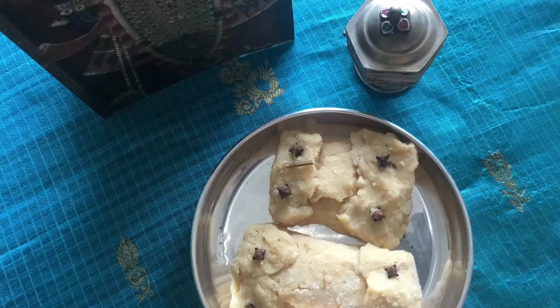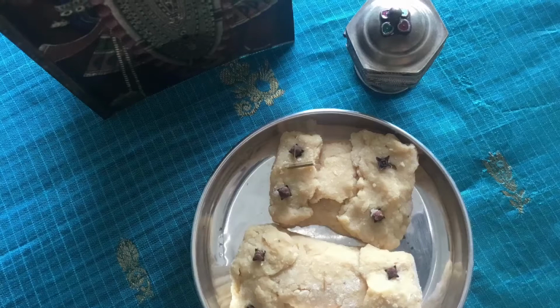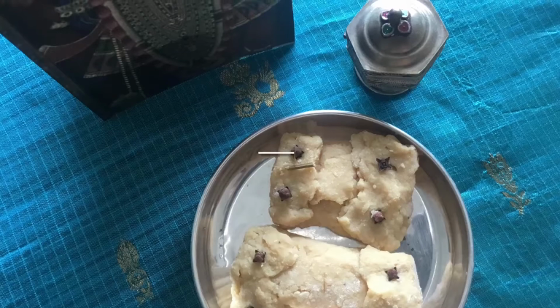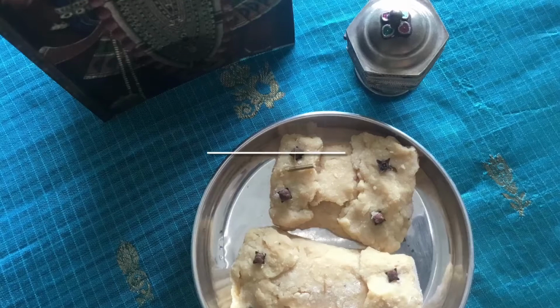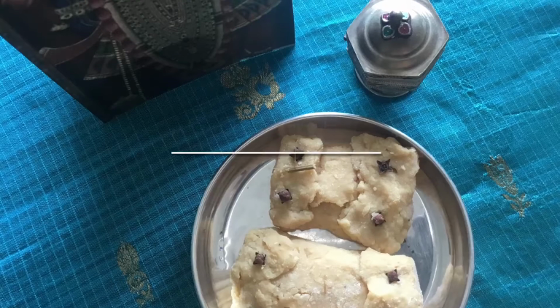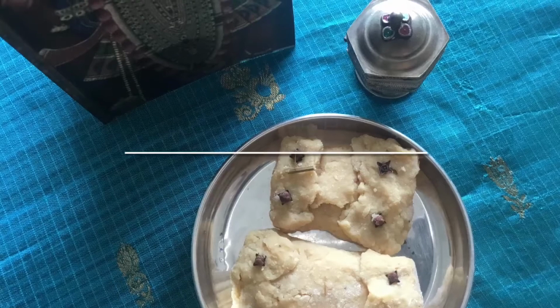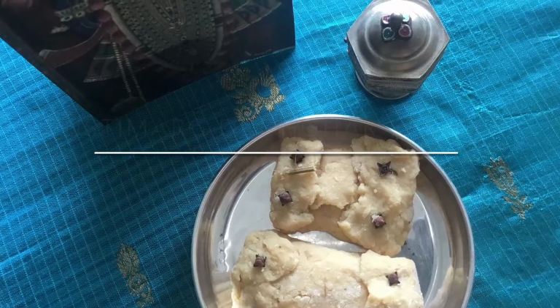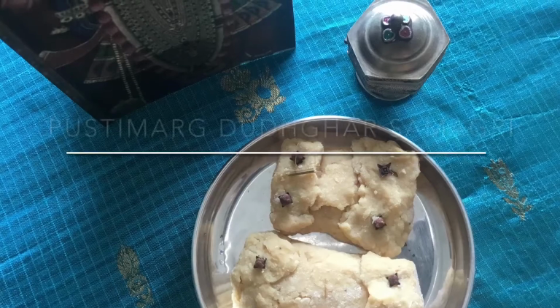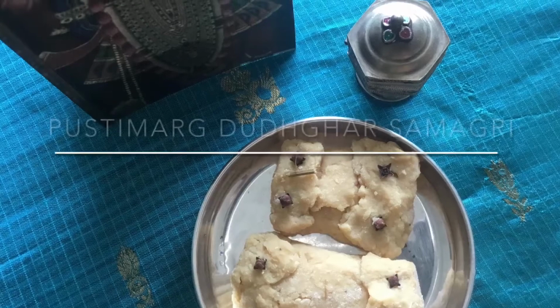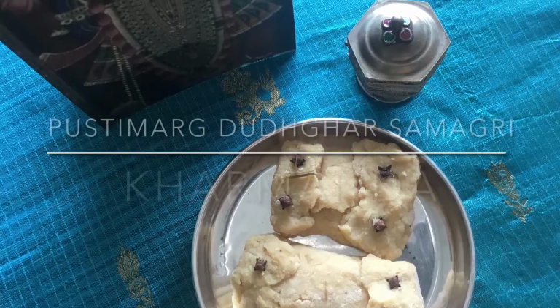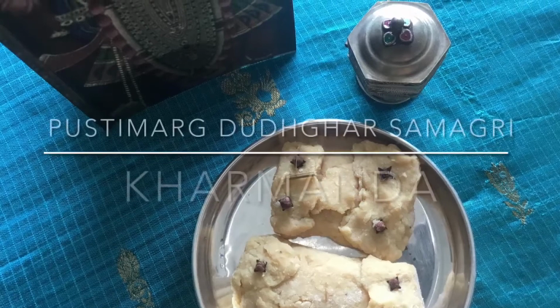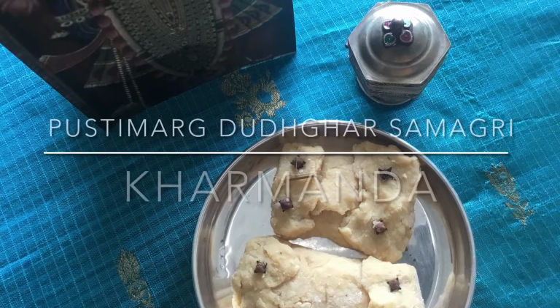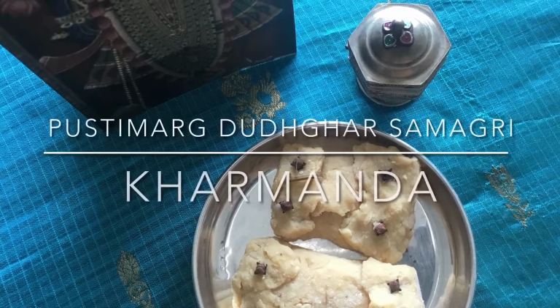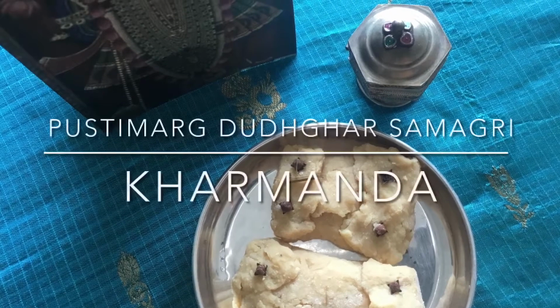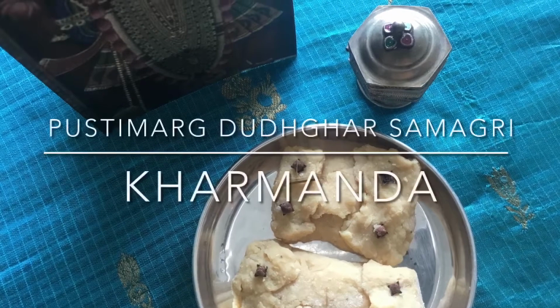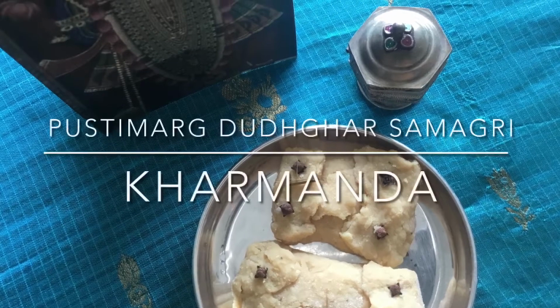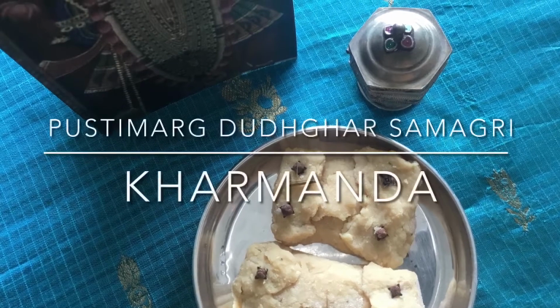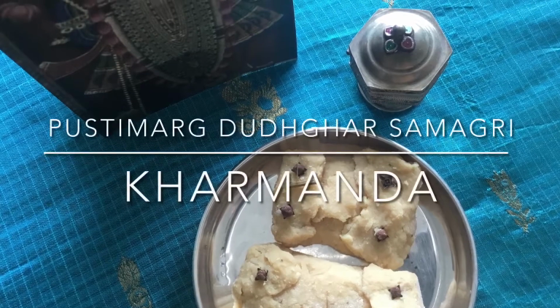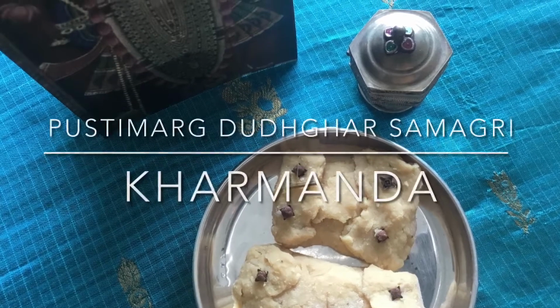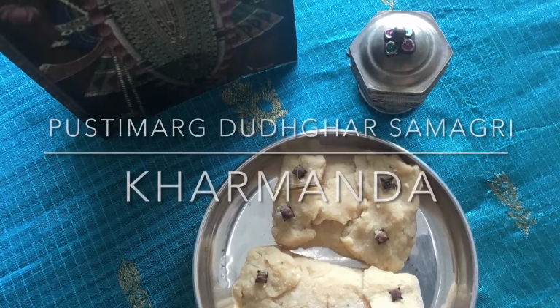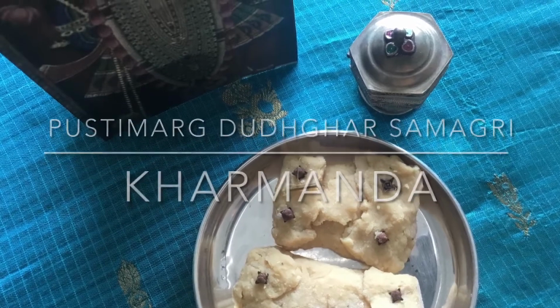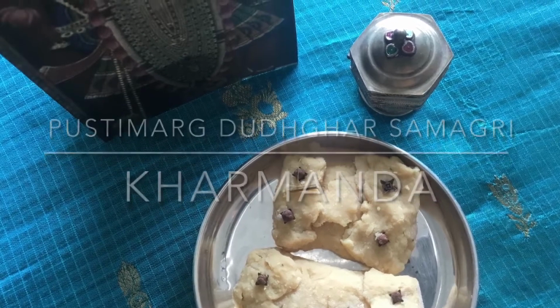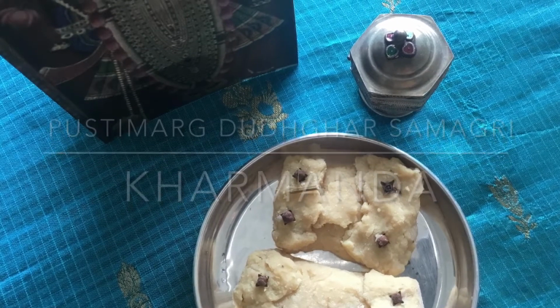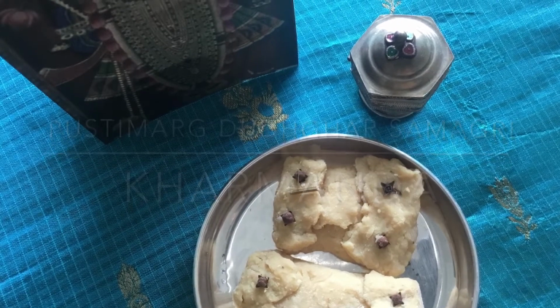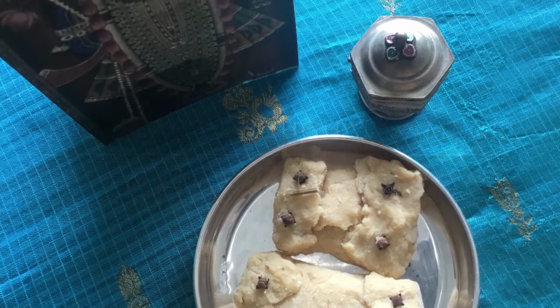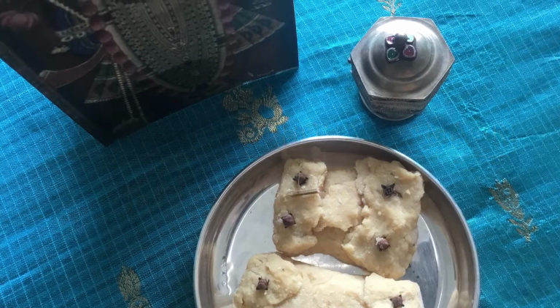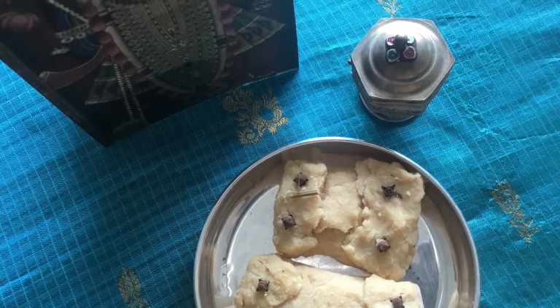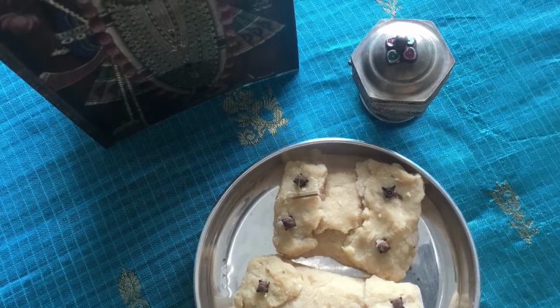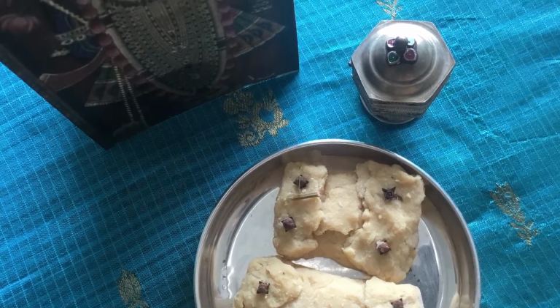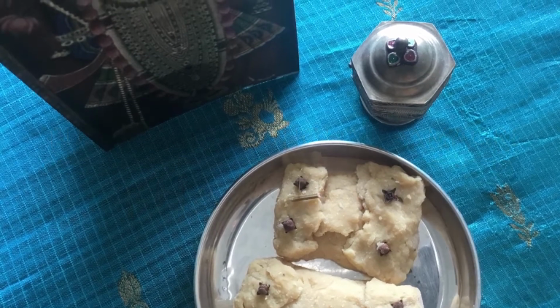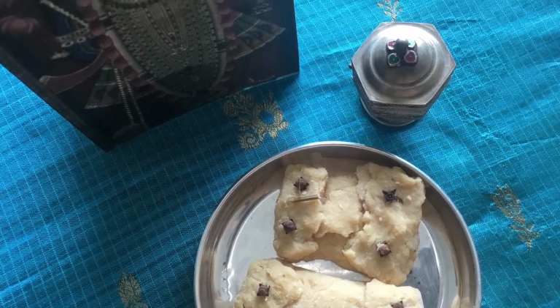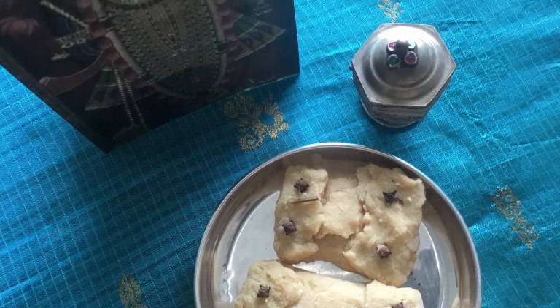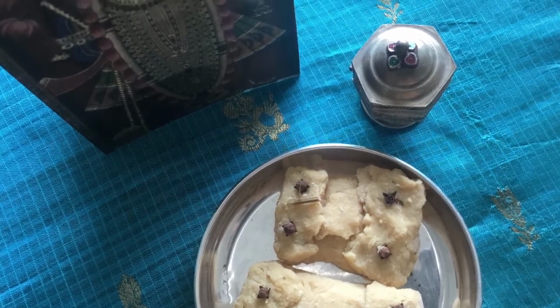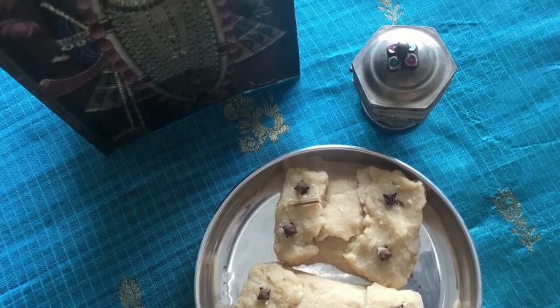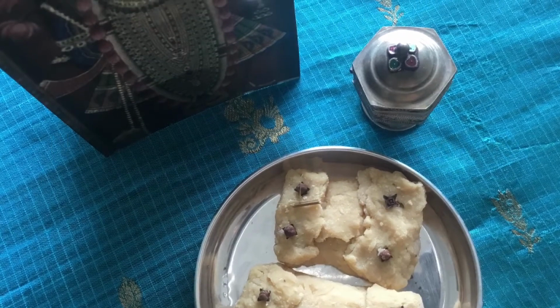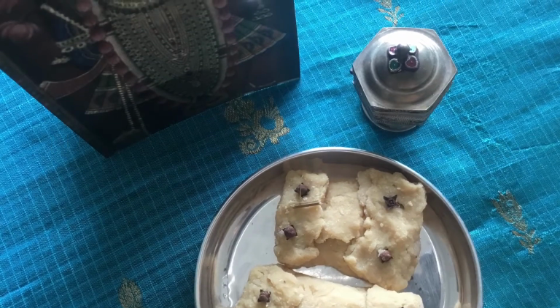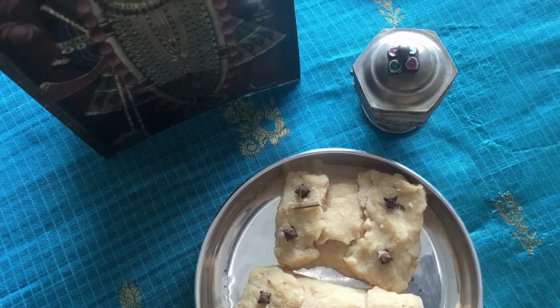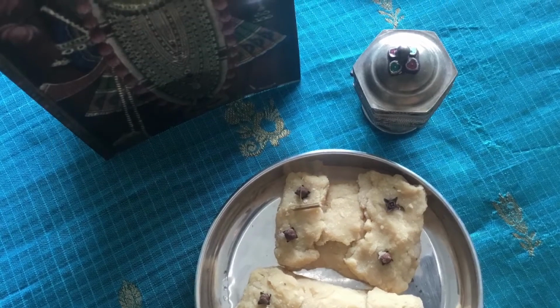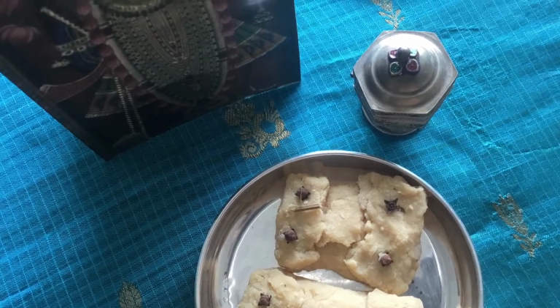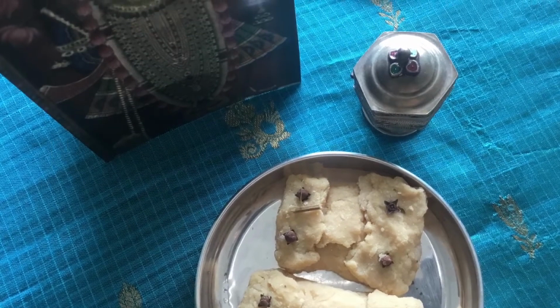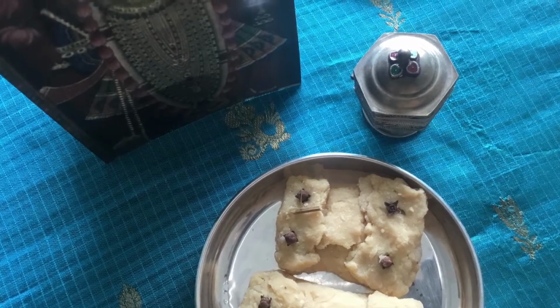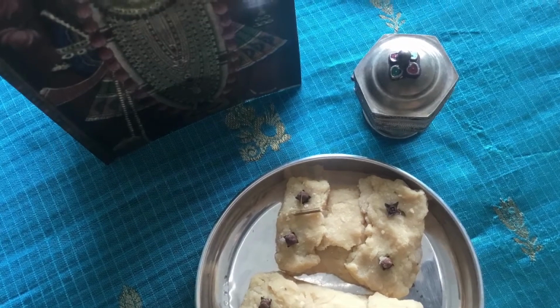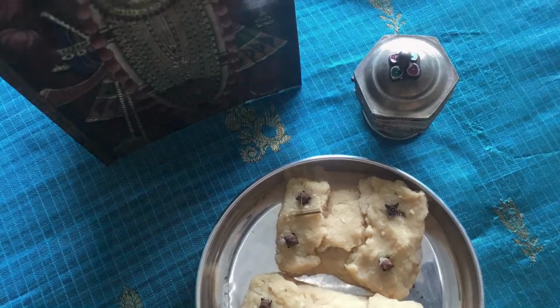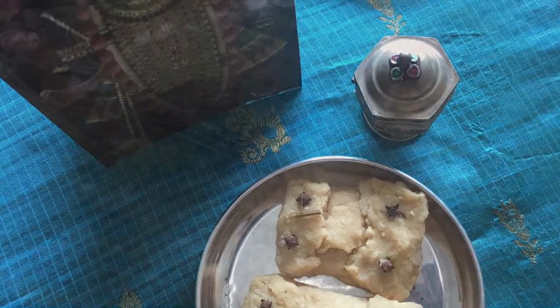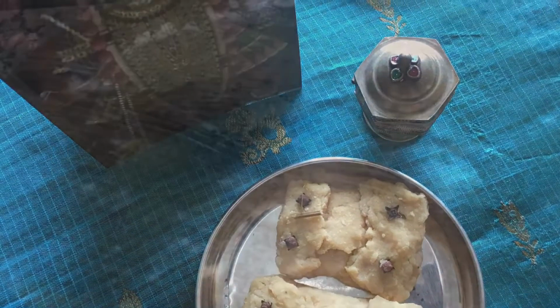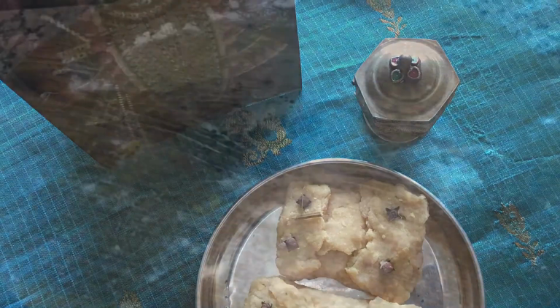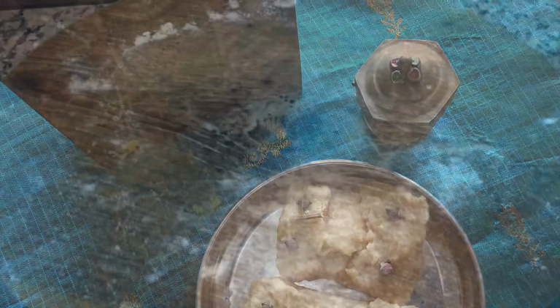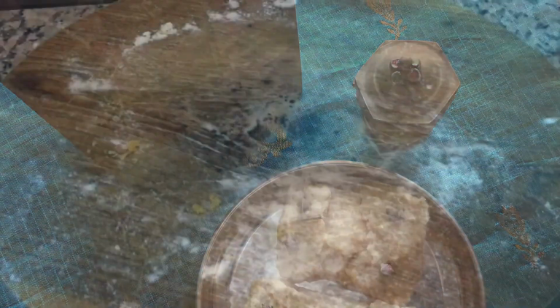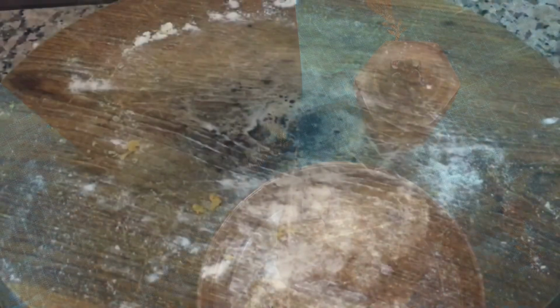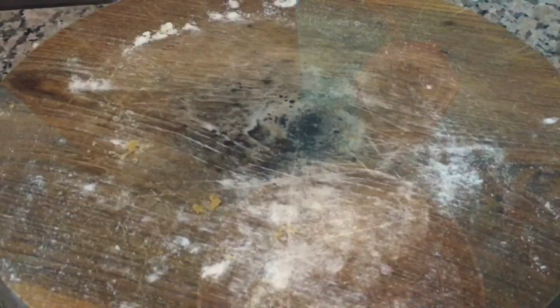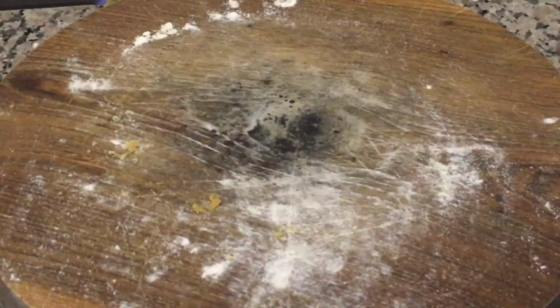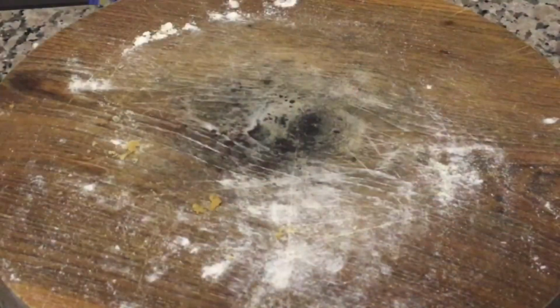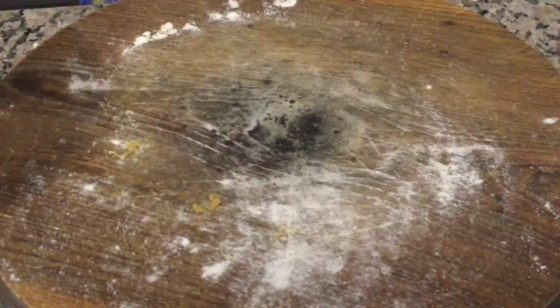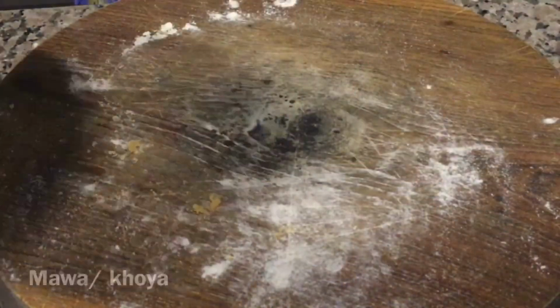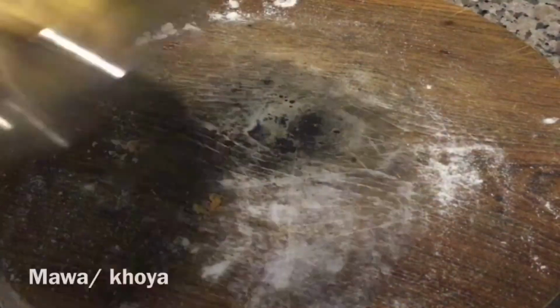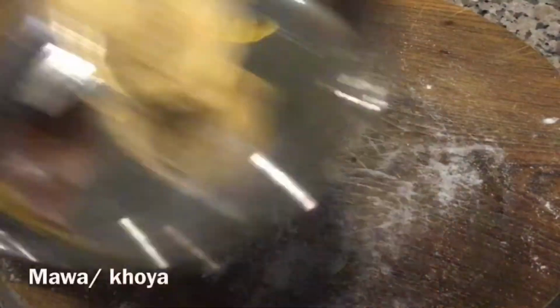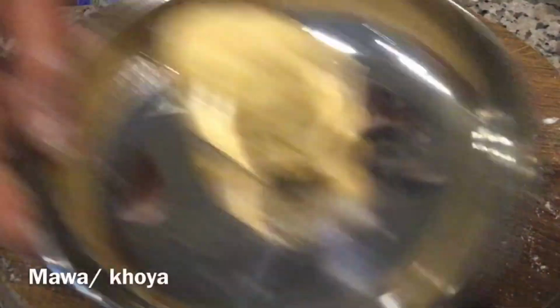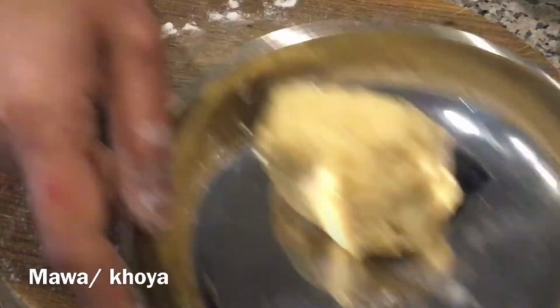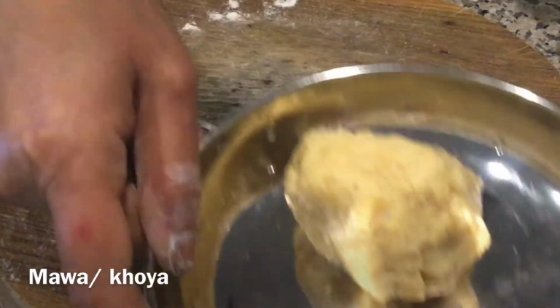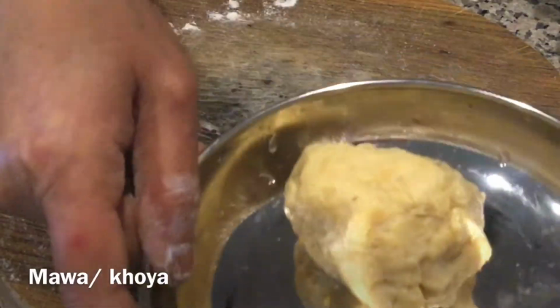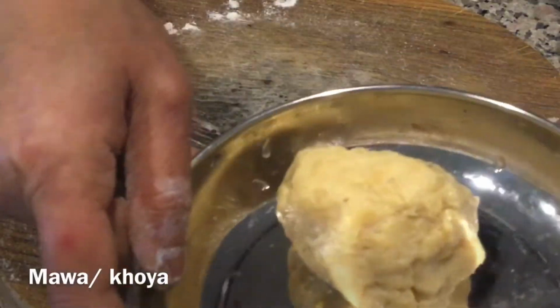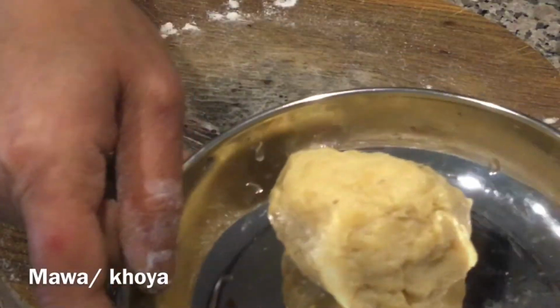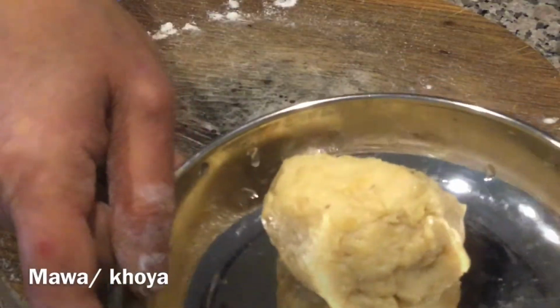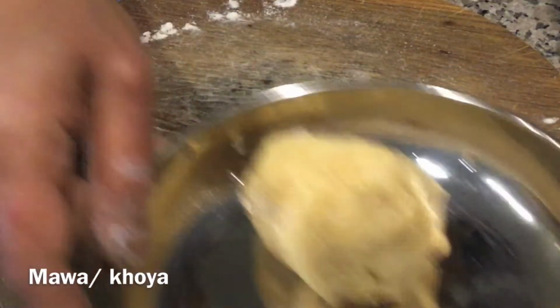Desha Krishna. Today I will show you Pustimak Doodgarh Samagri Karmanda. I have already posted Karmanda in Ansakadi — this is the Doodgarh Samagri version.